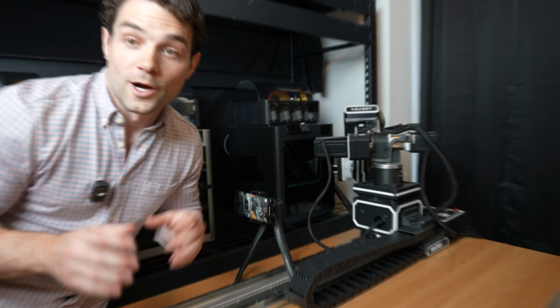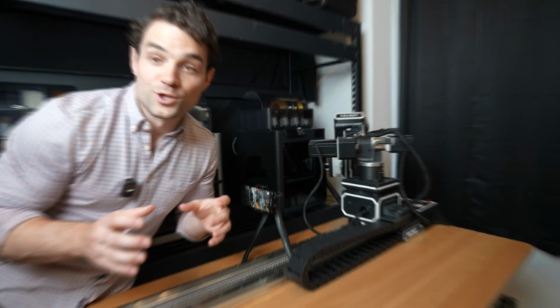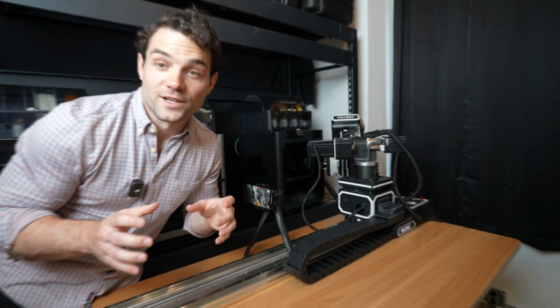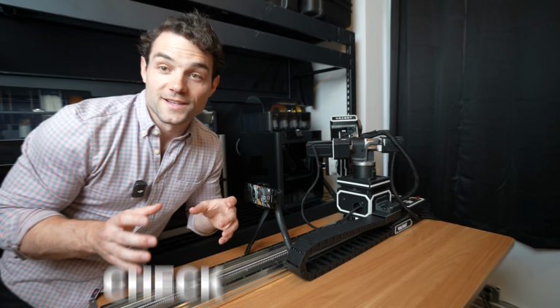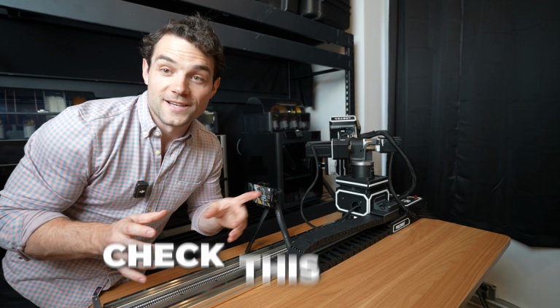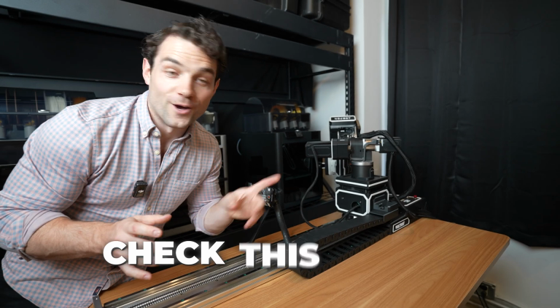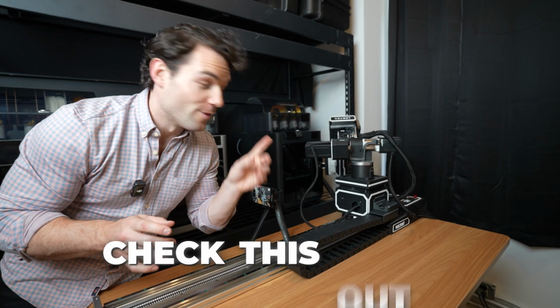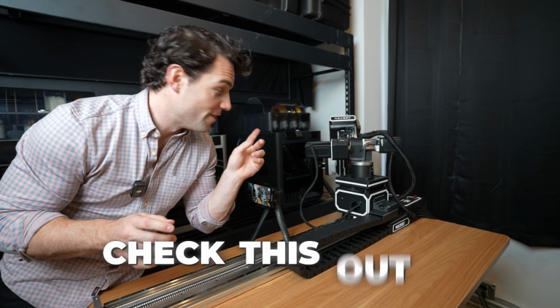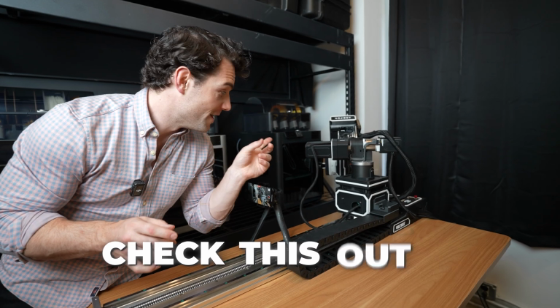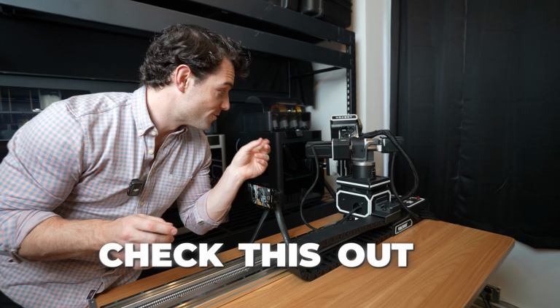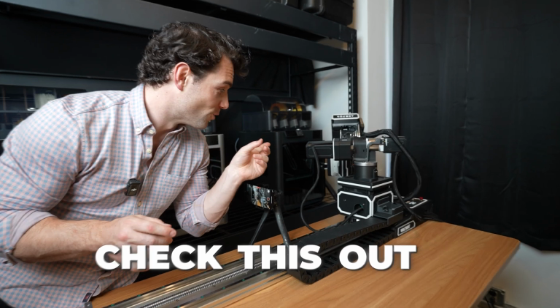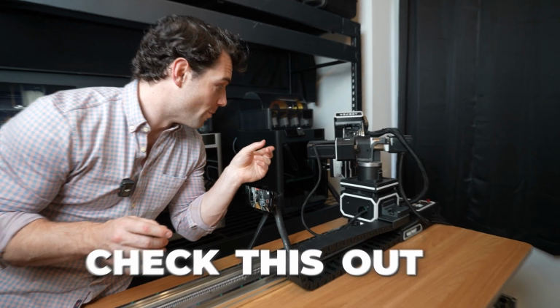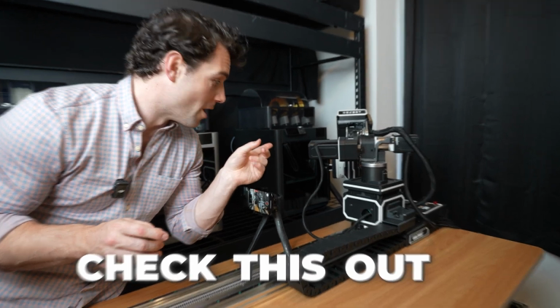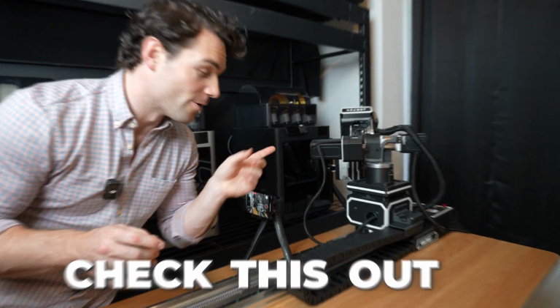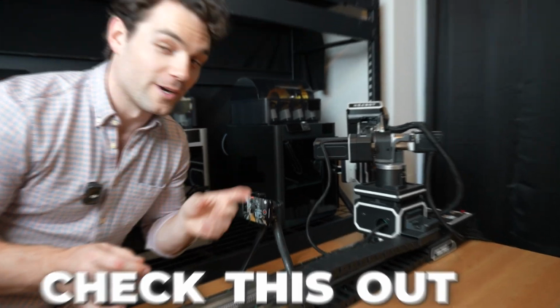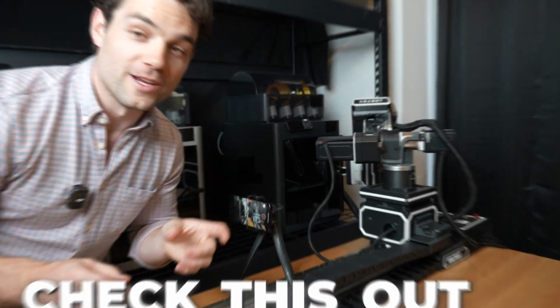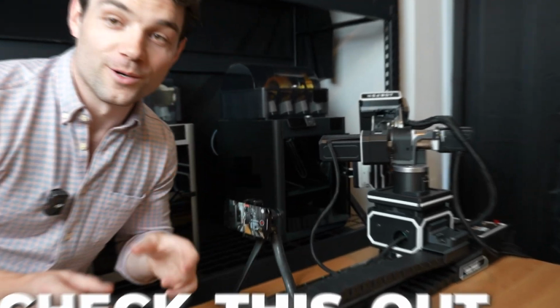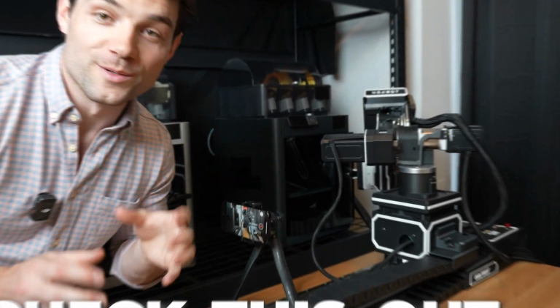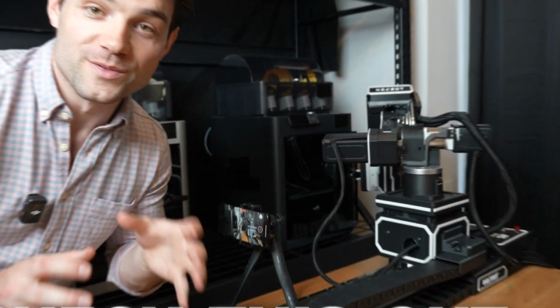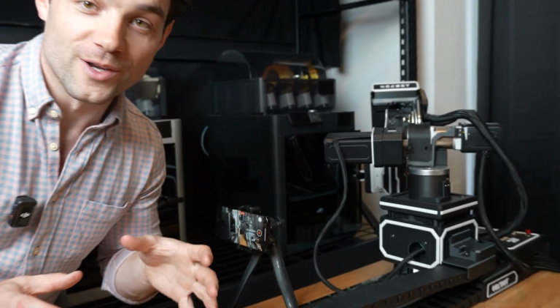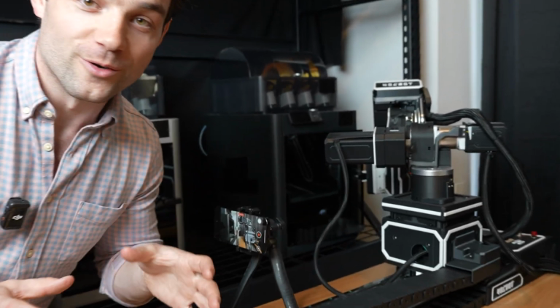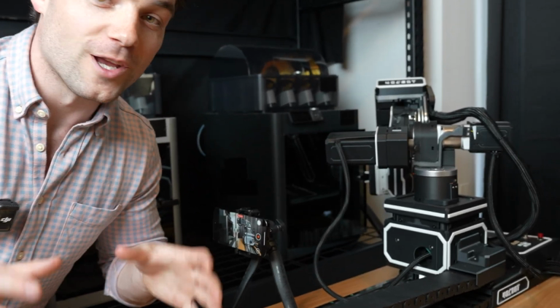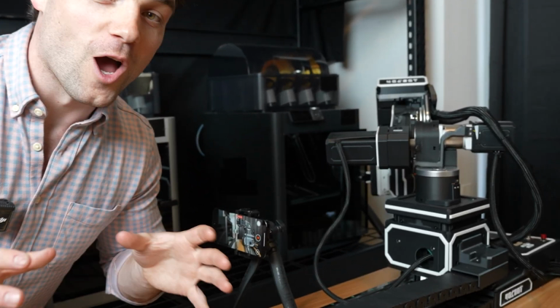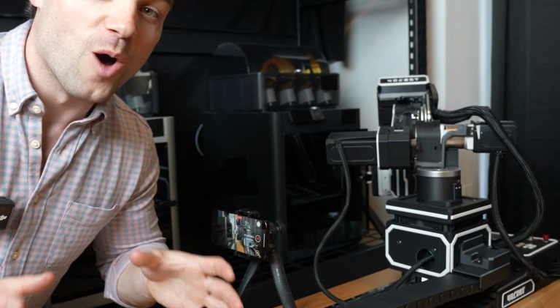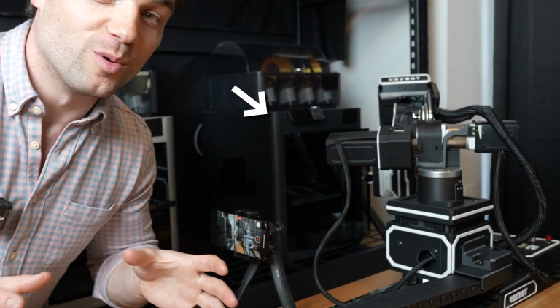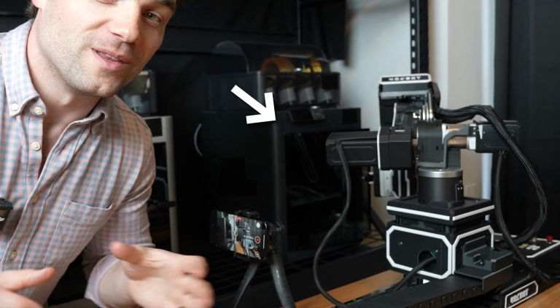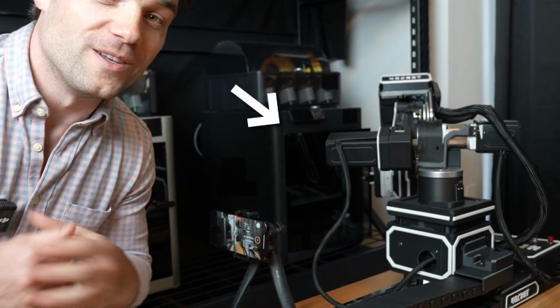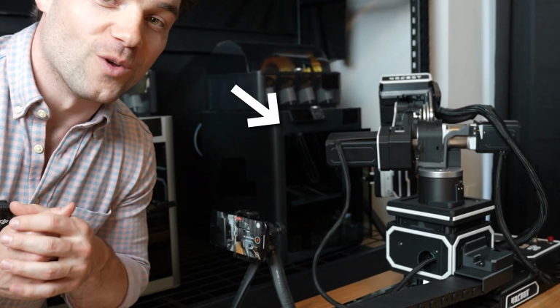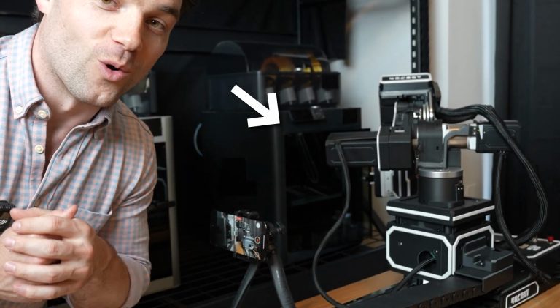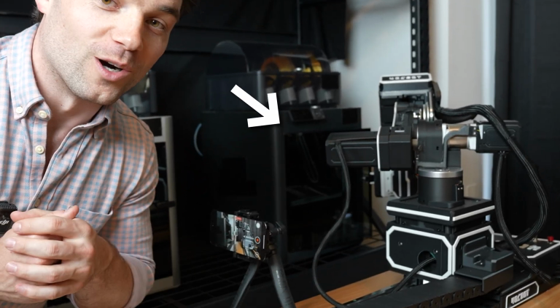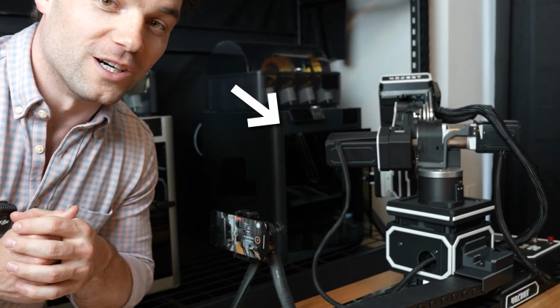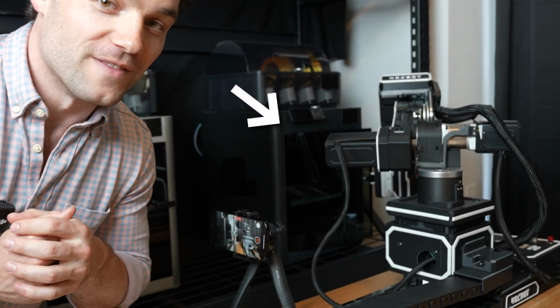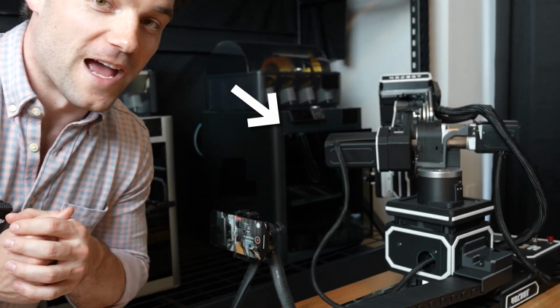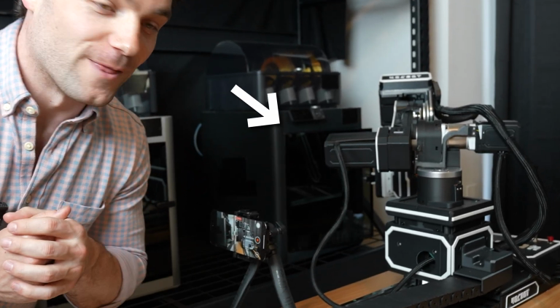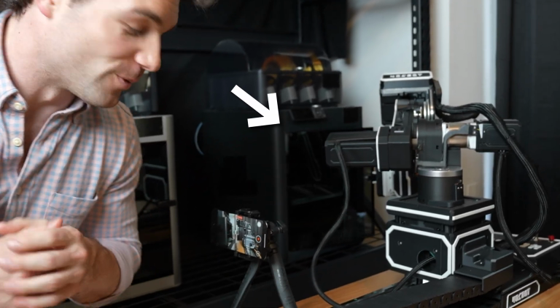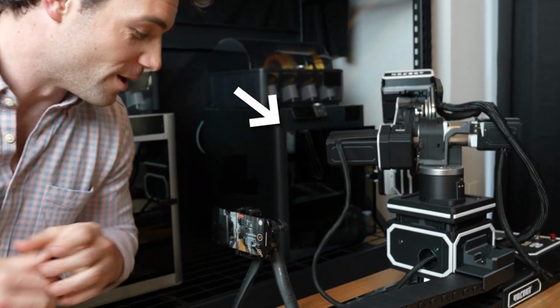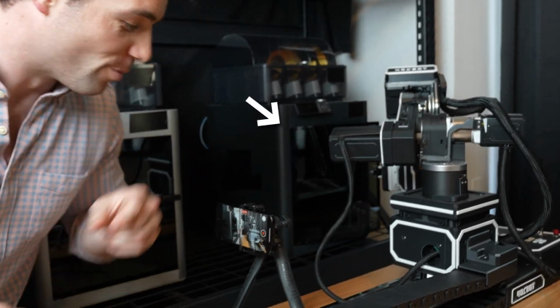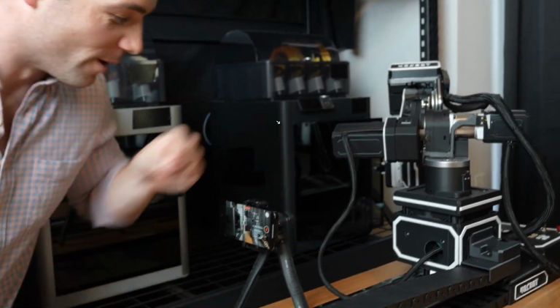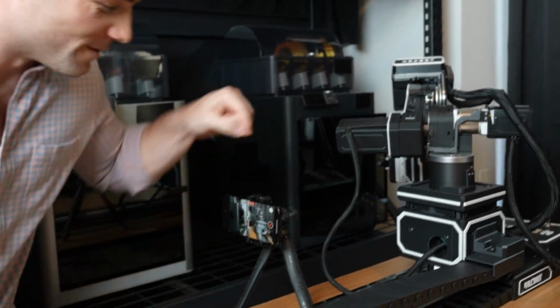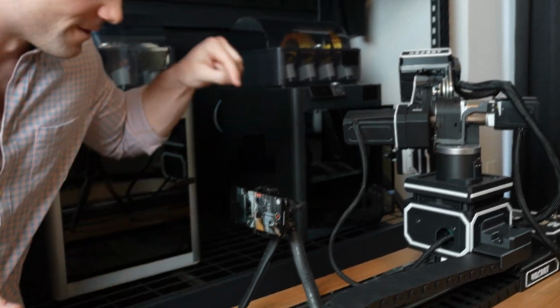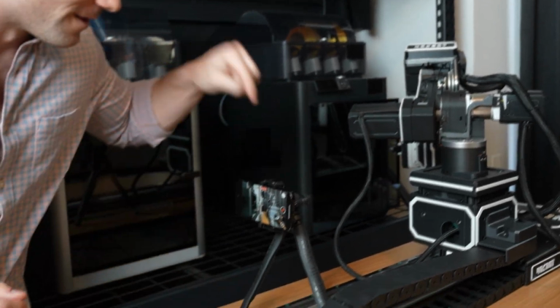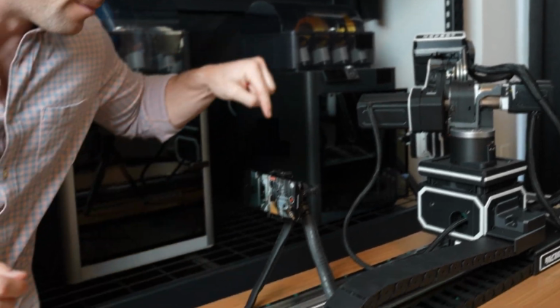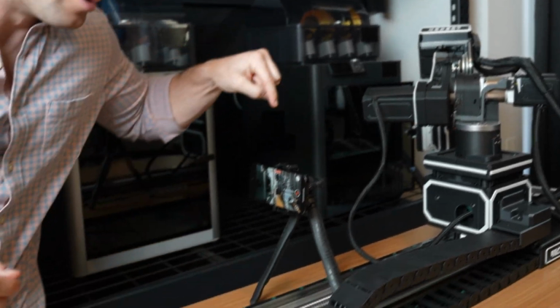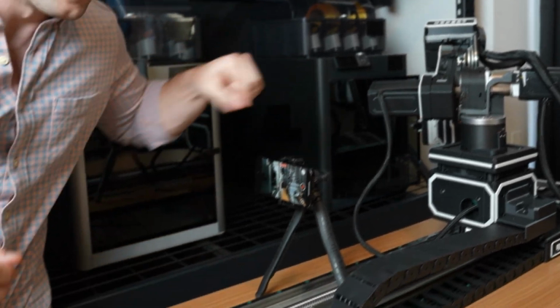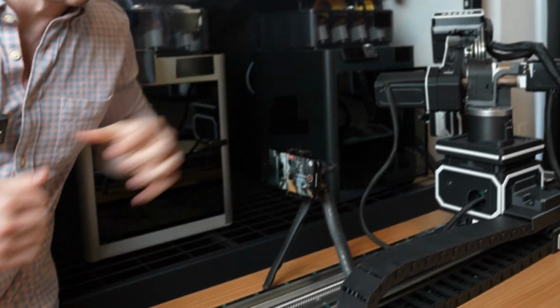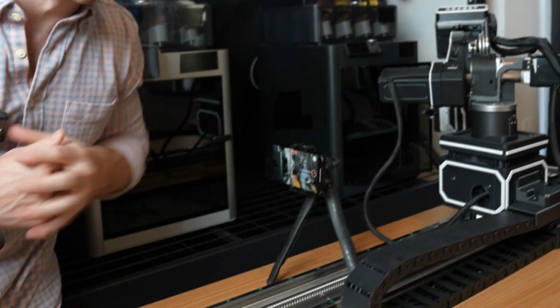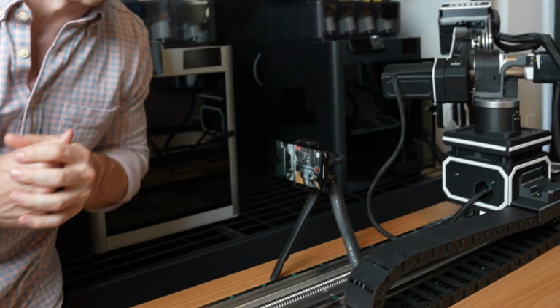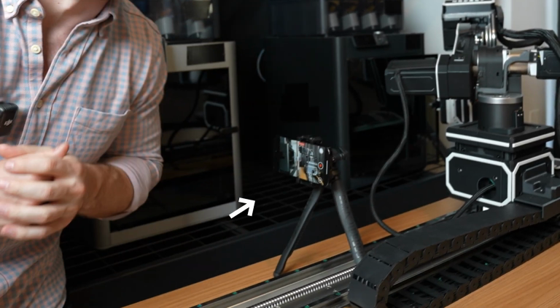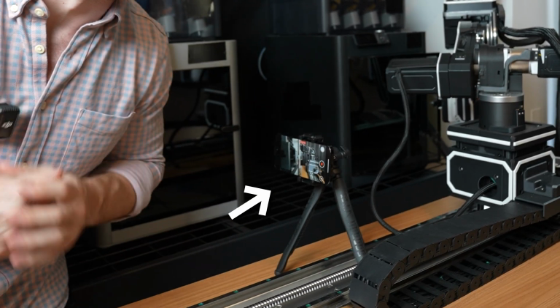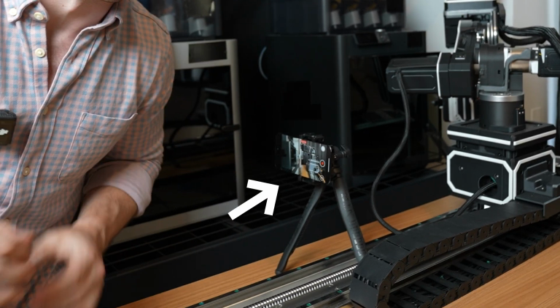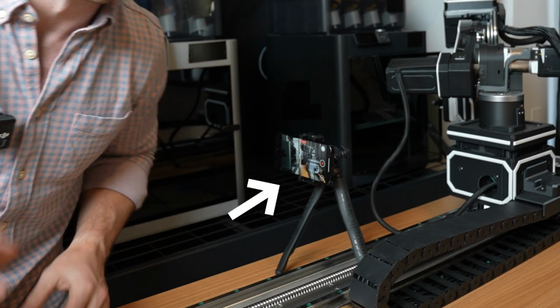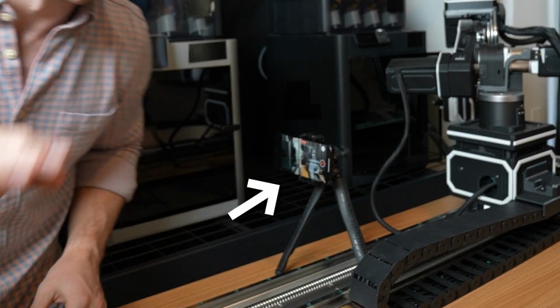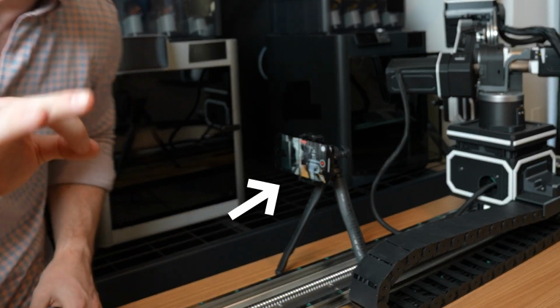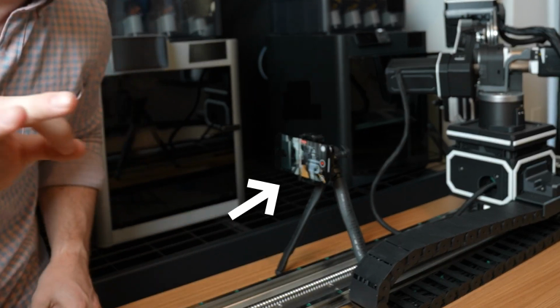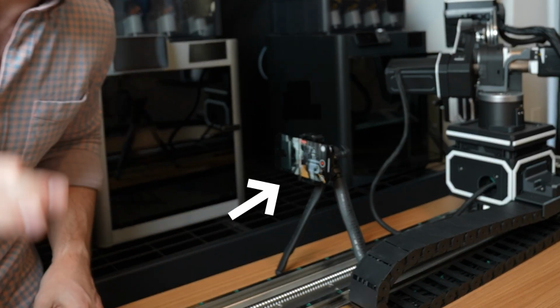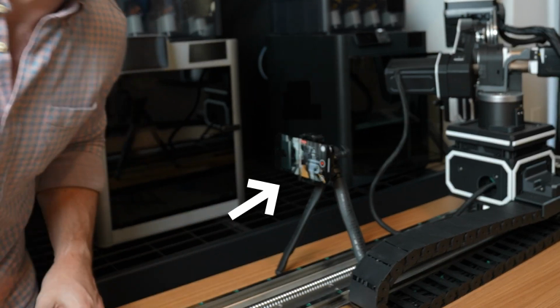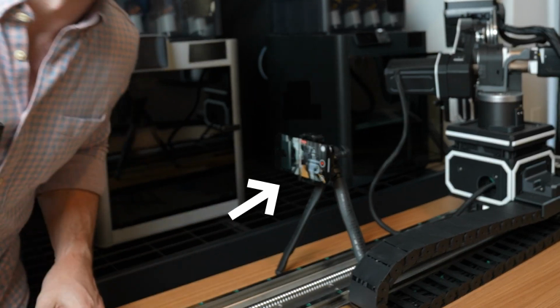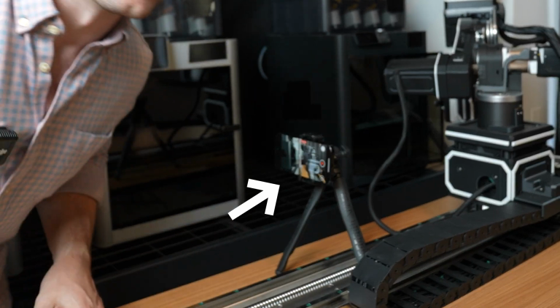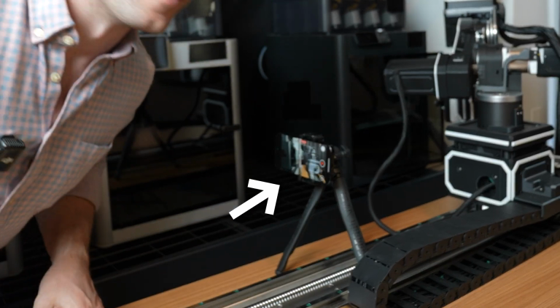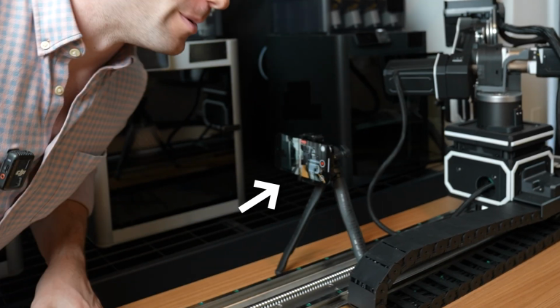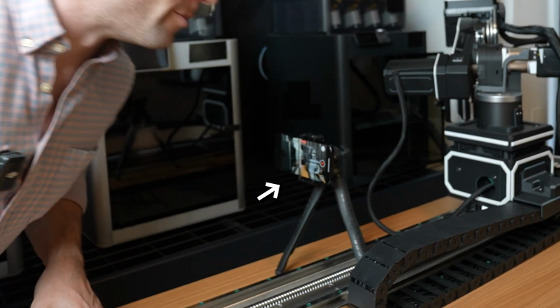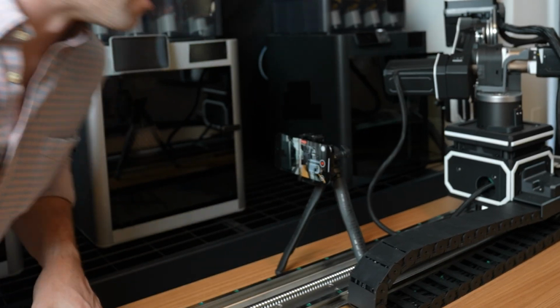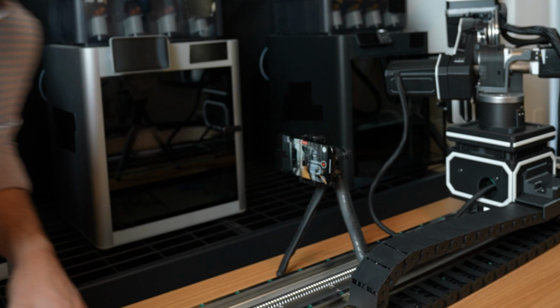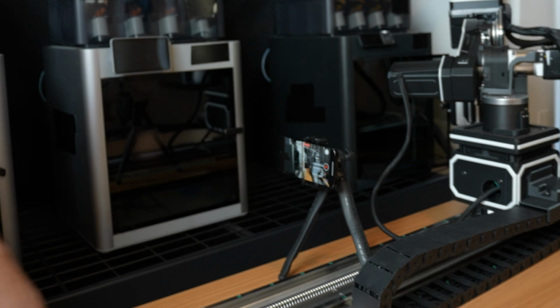Check this out. This robot right here is literally opening the door of that 3D printer. Let me put this camera here so you can see it a little bit better.